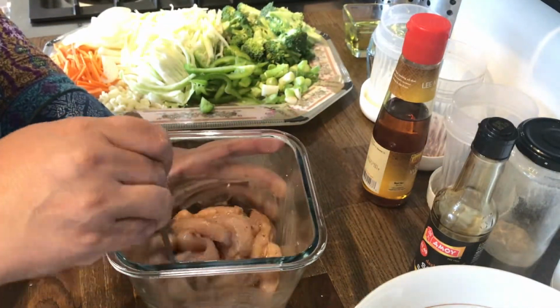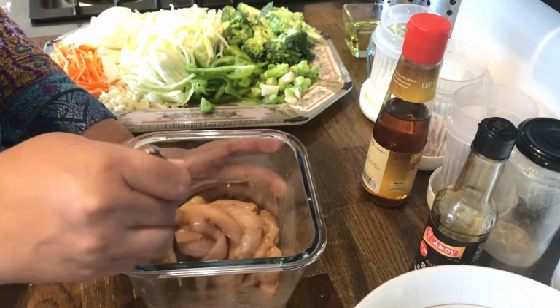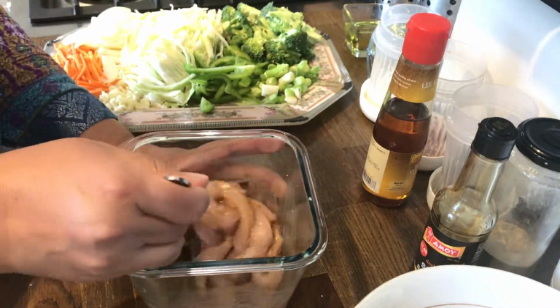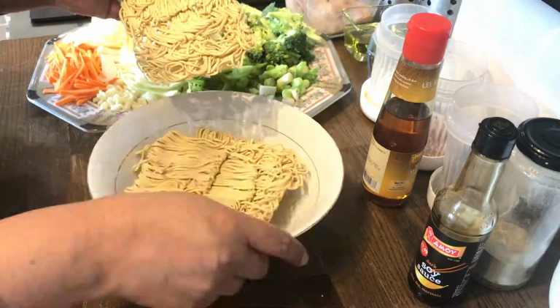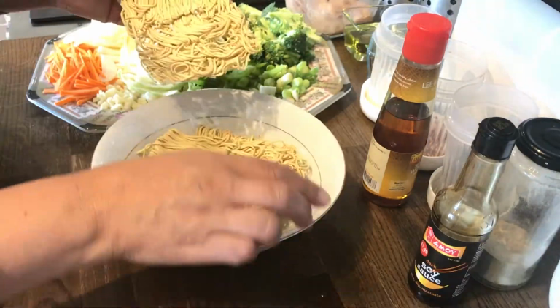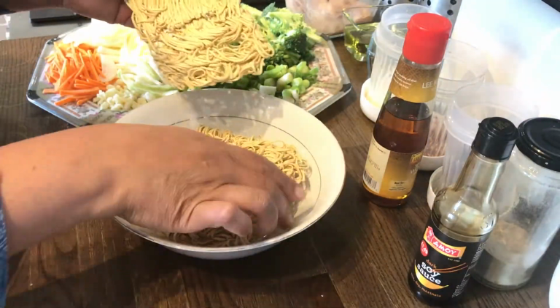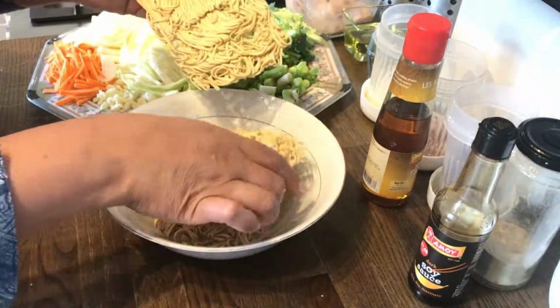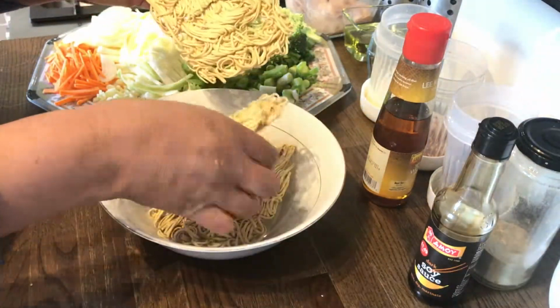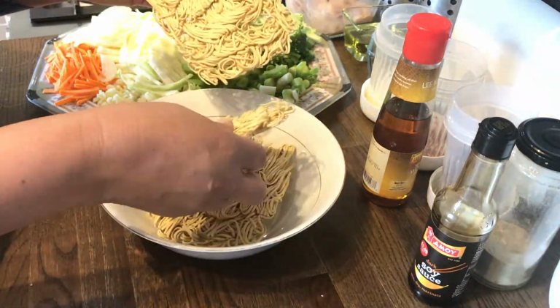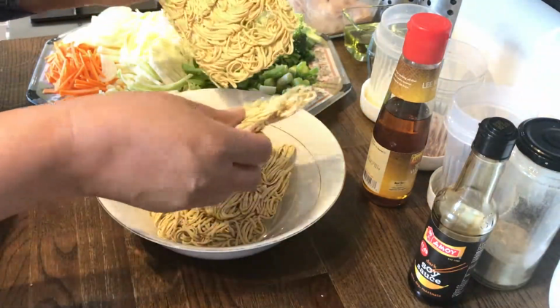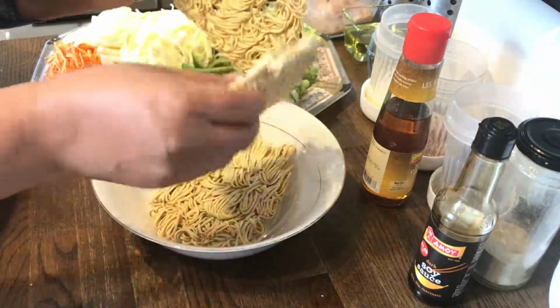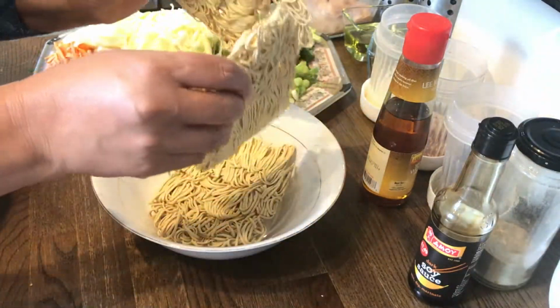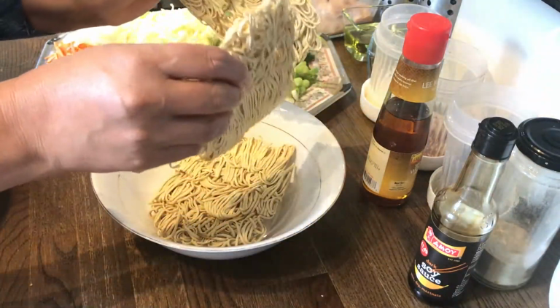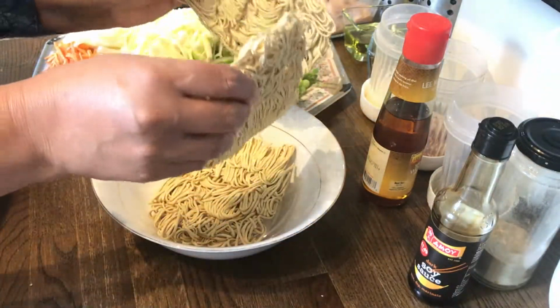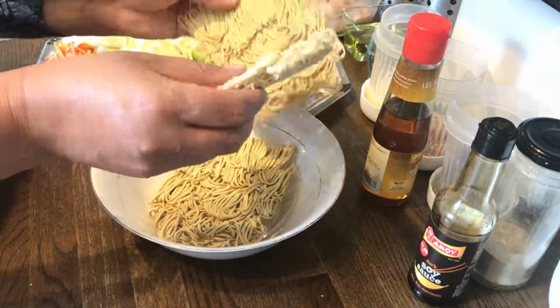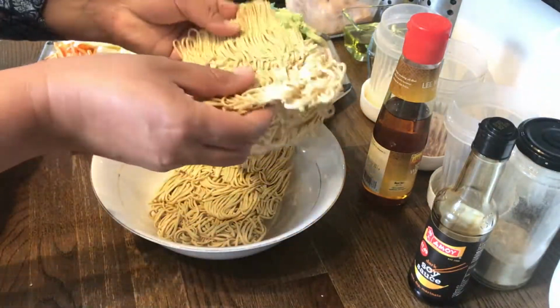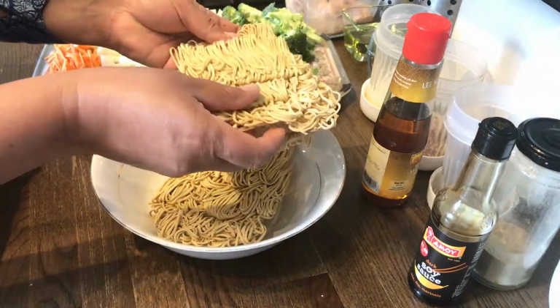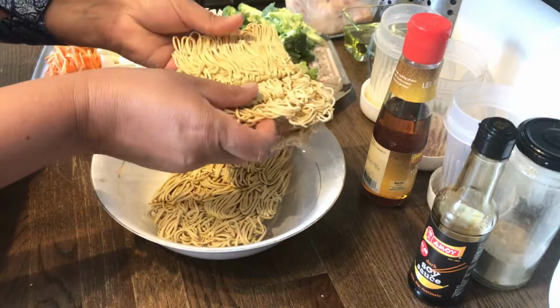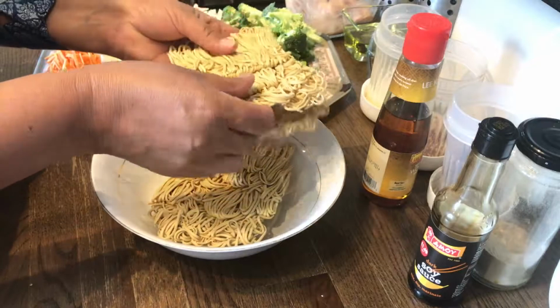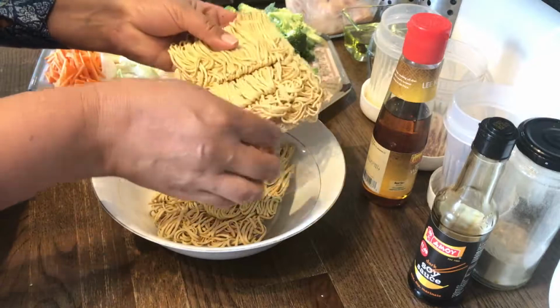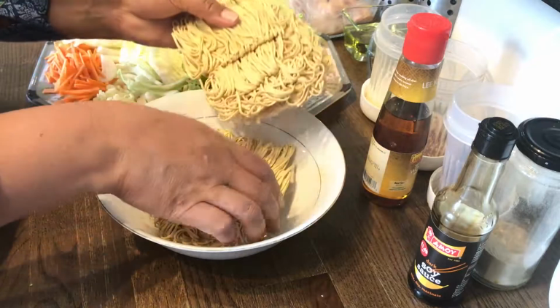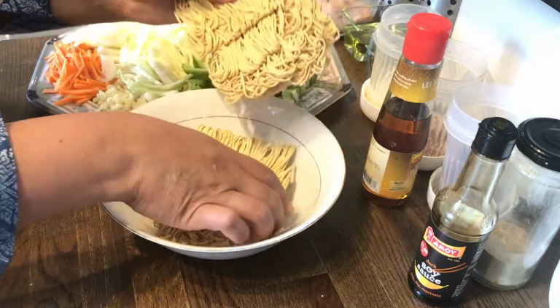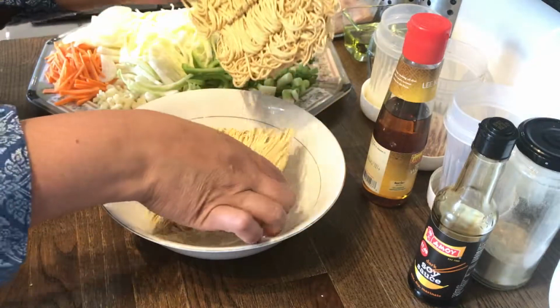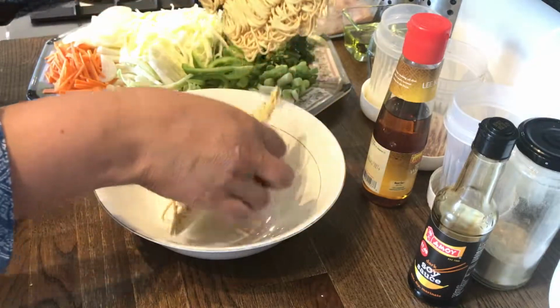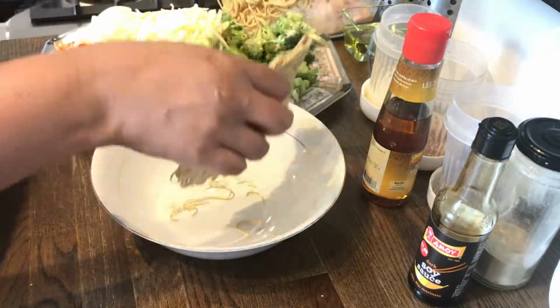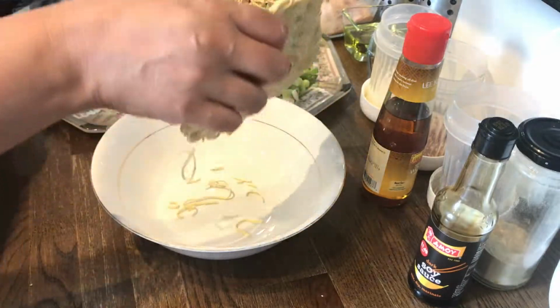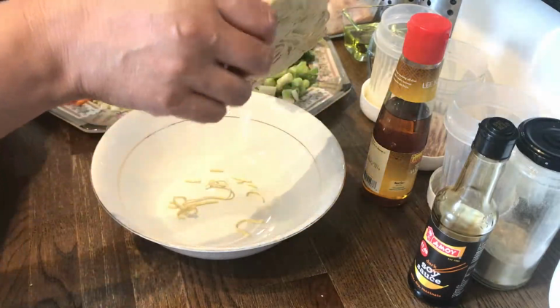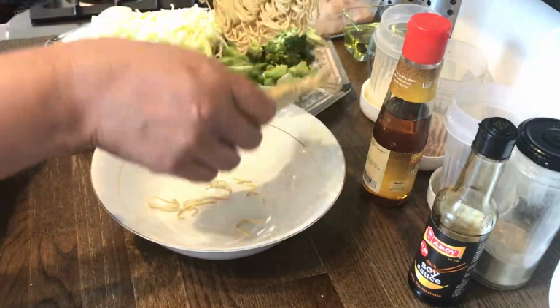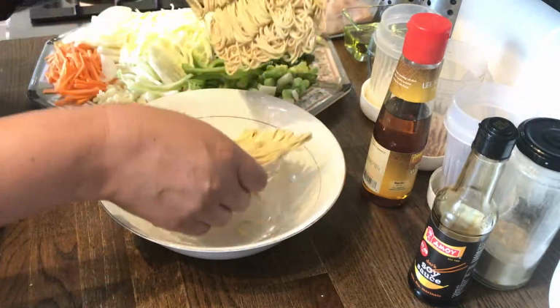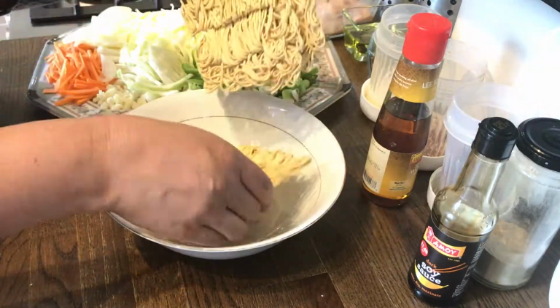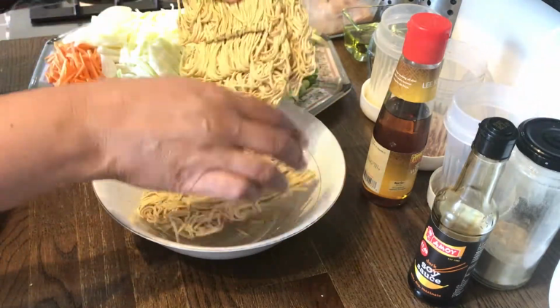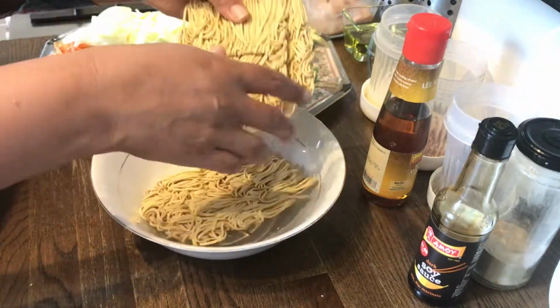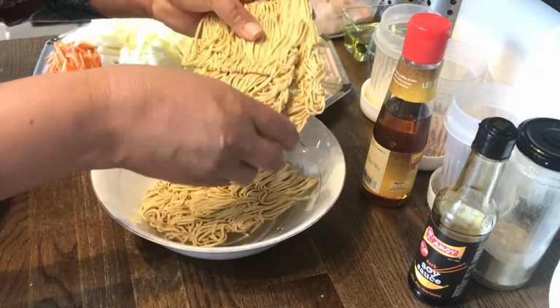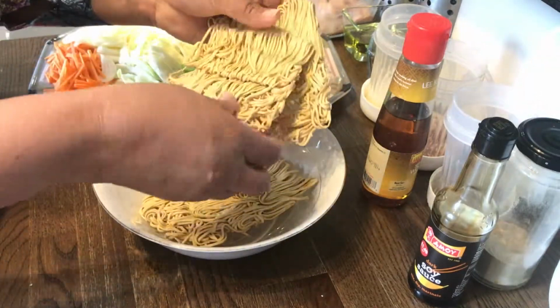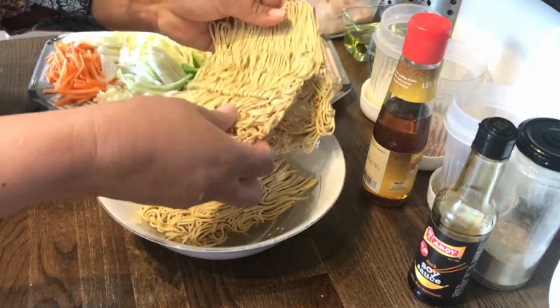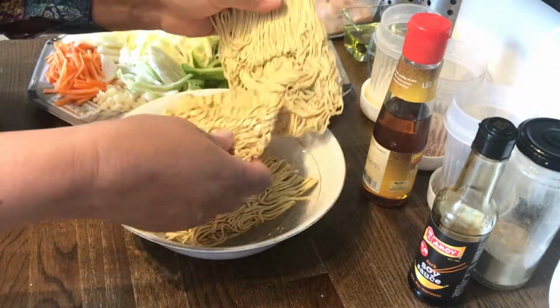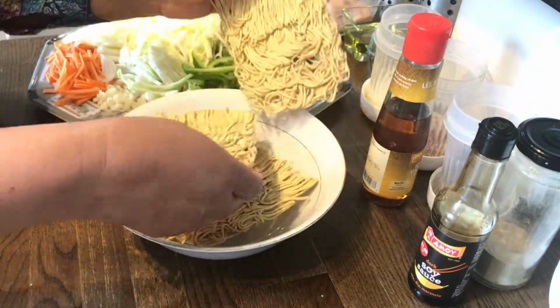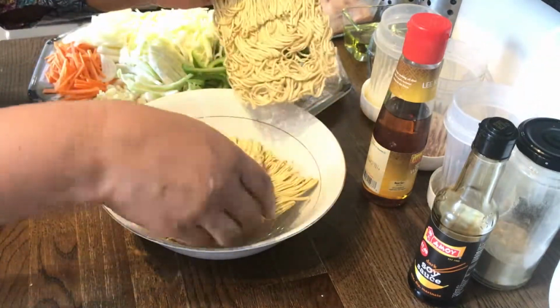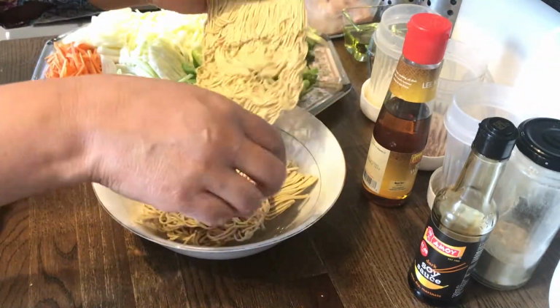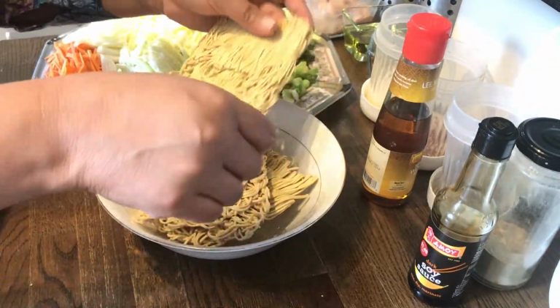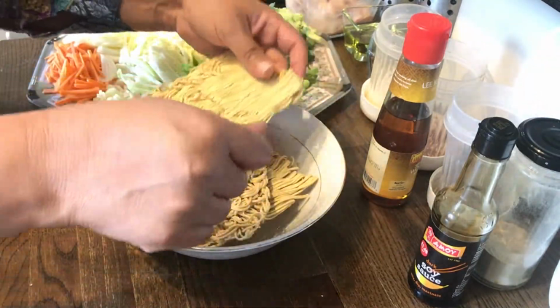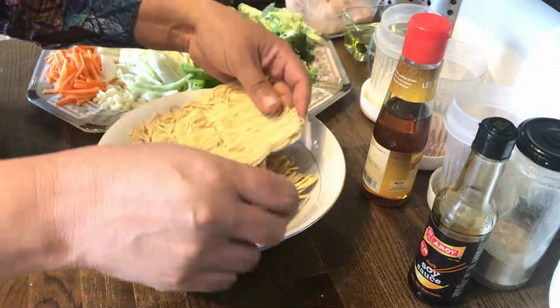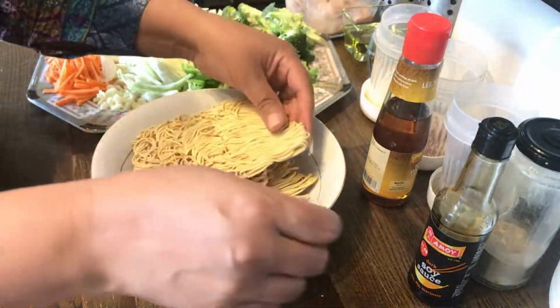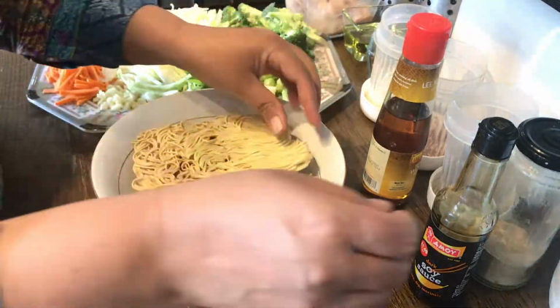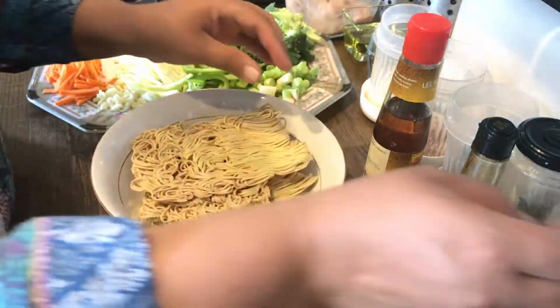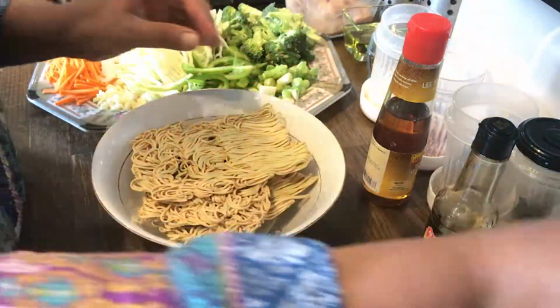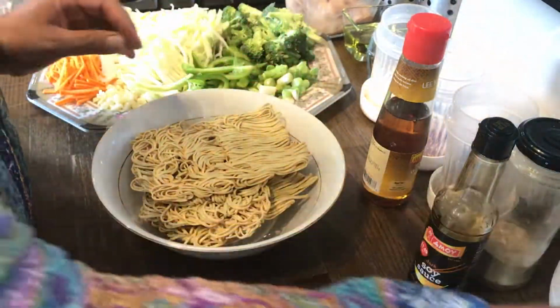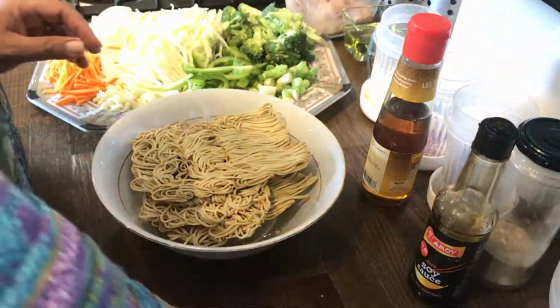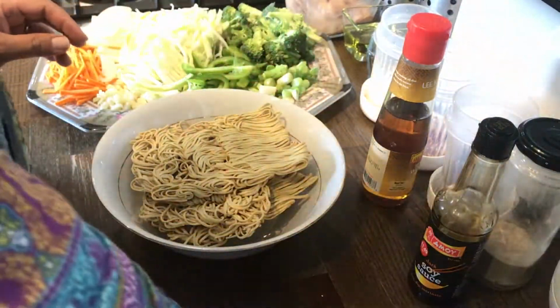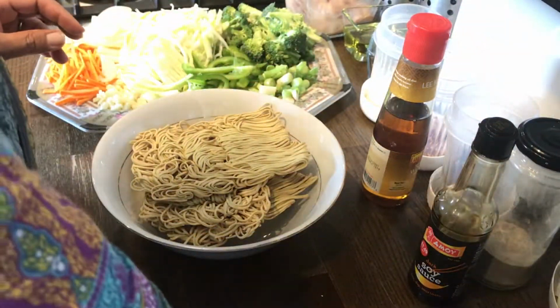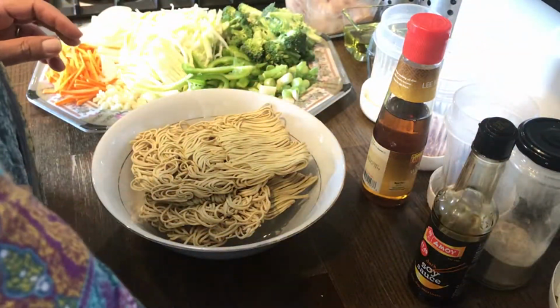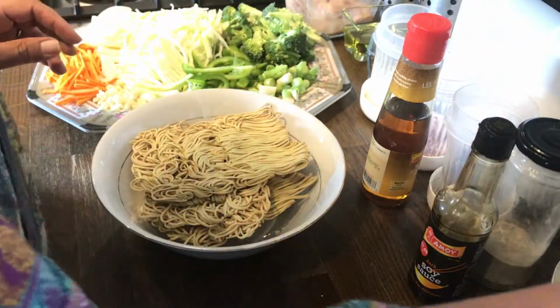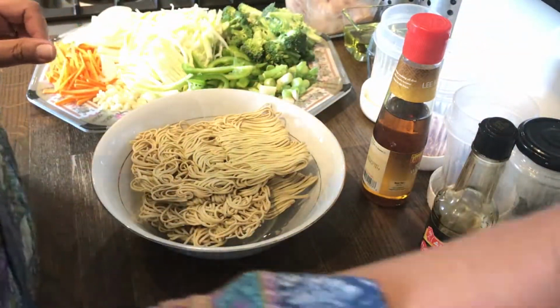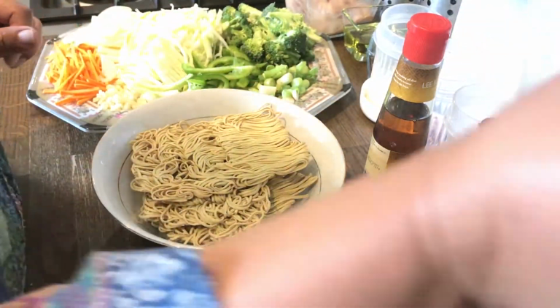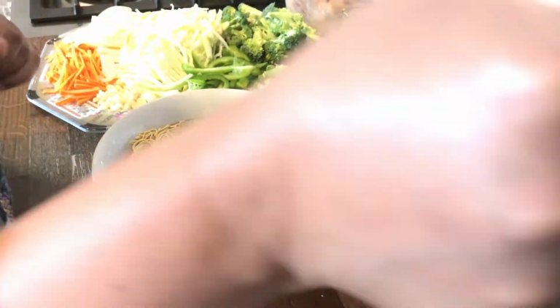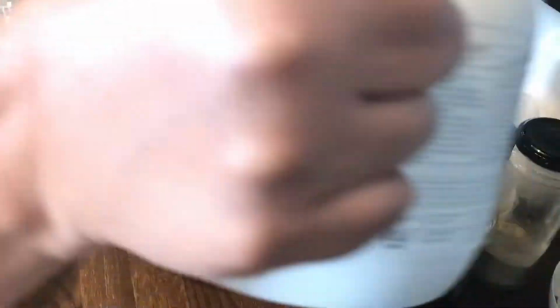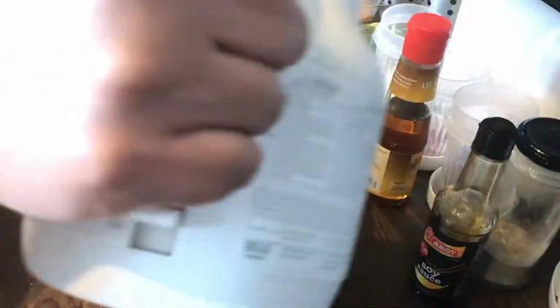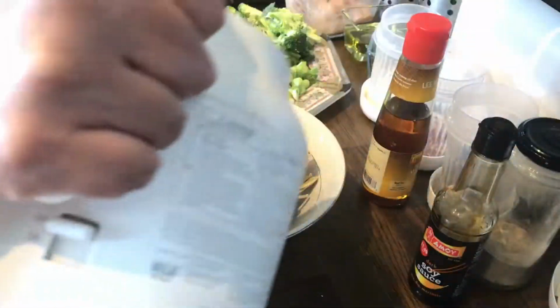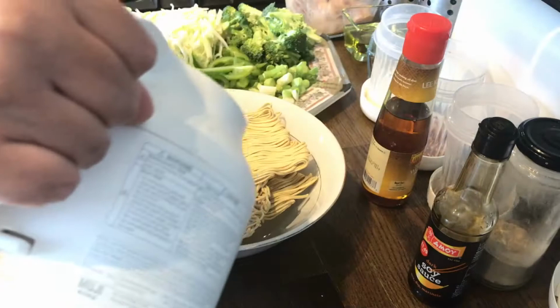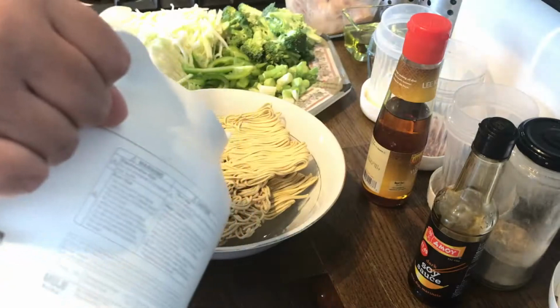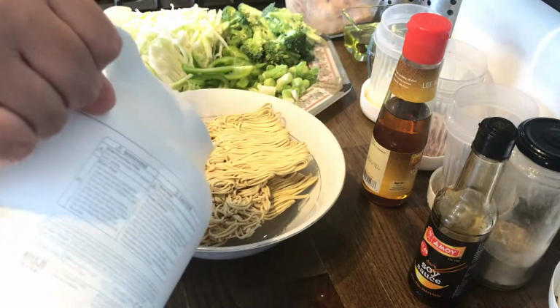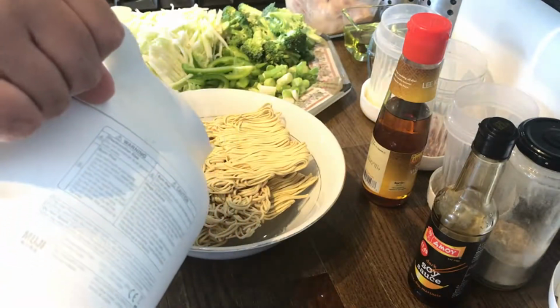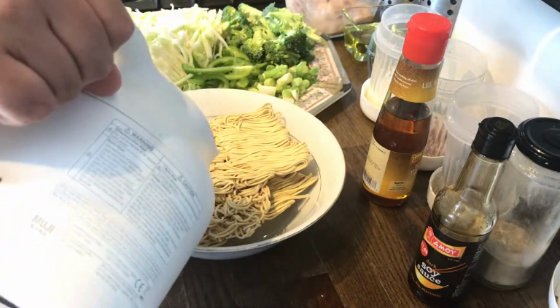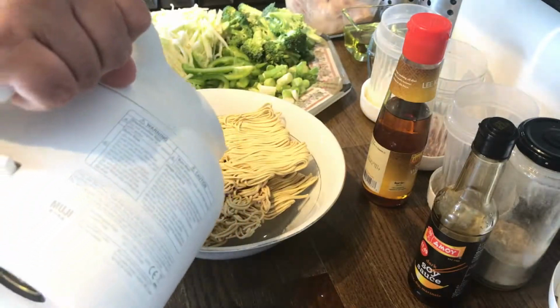Next we will take three pieces of medium egg noodles and fully soak them in hot boiling water.